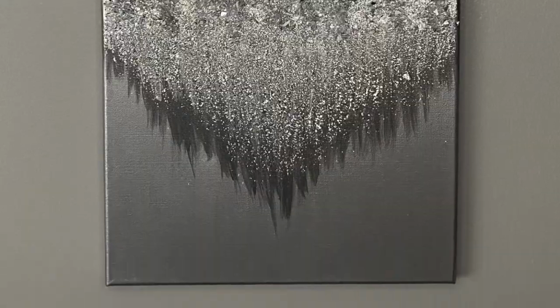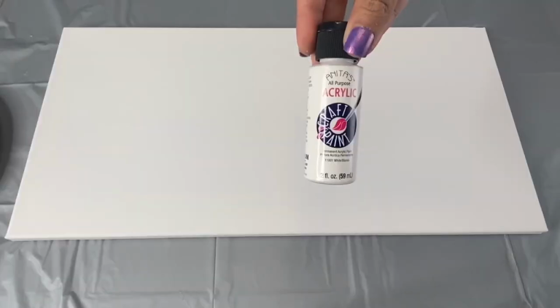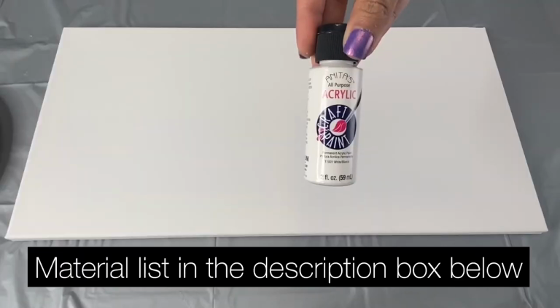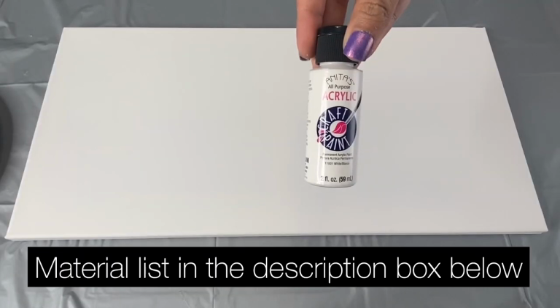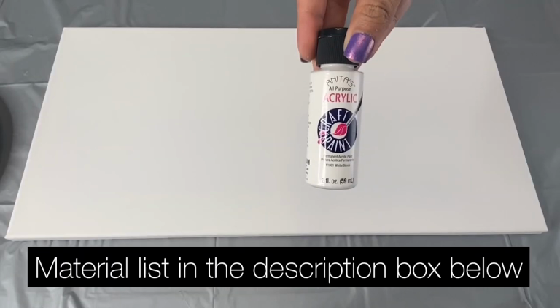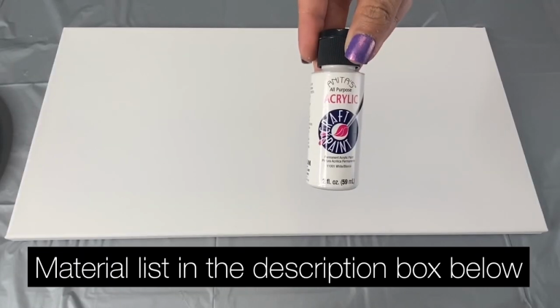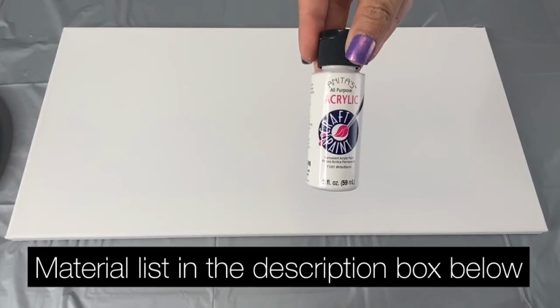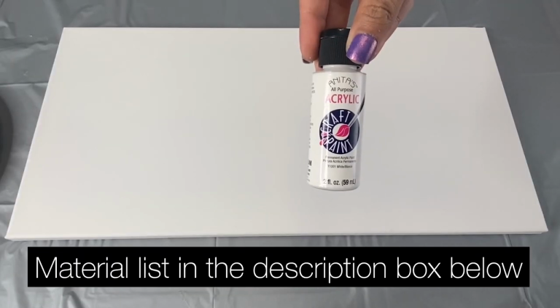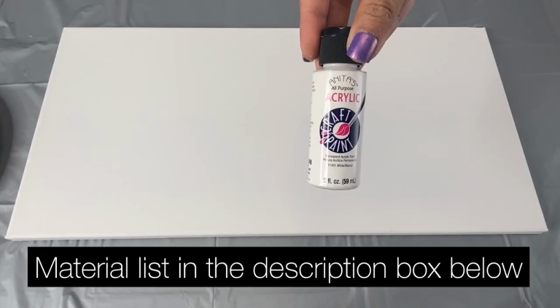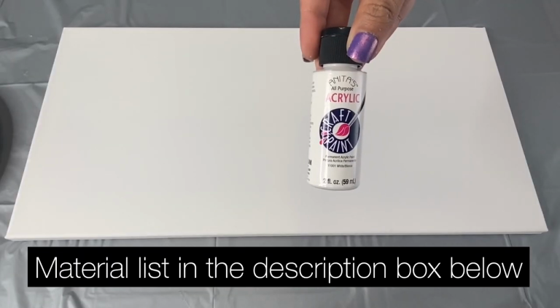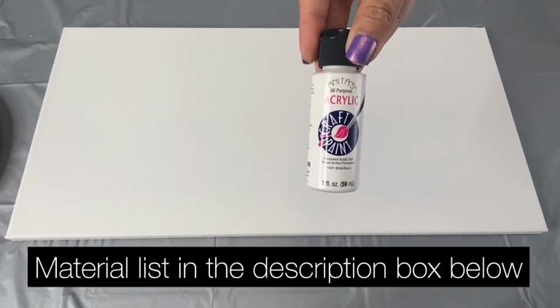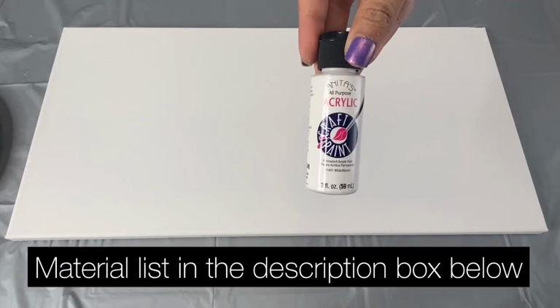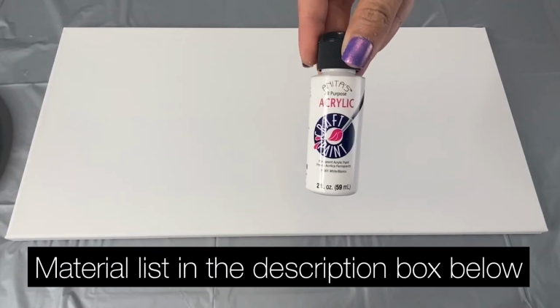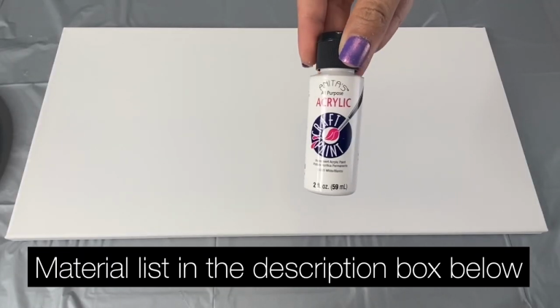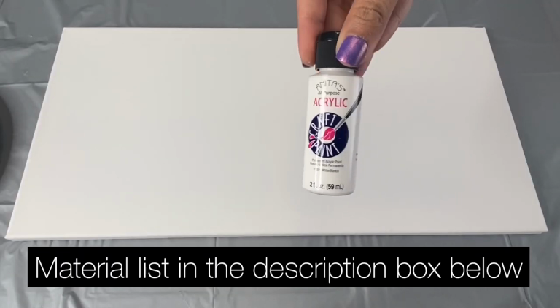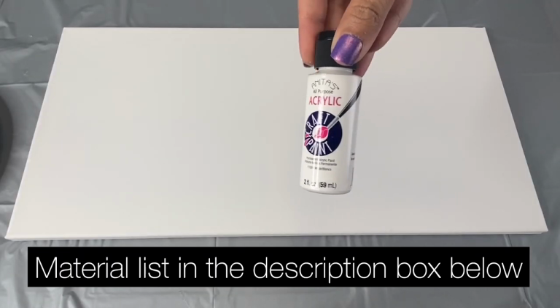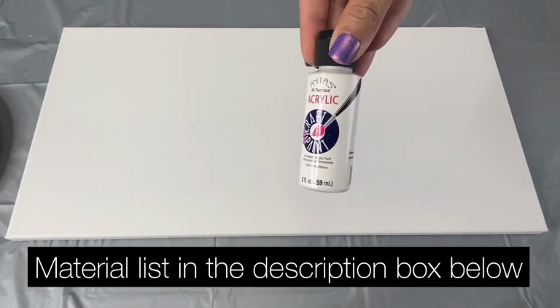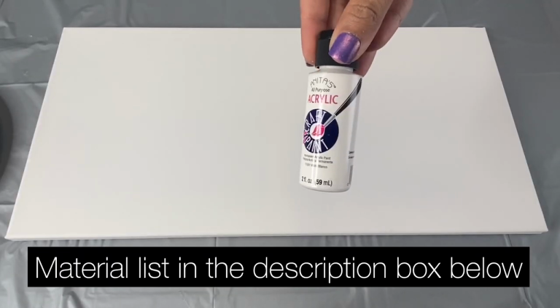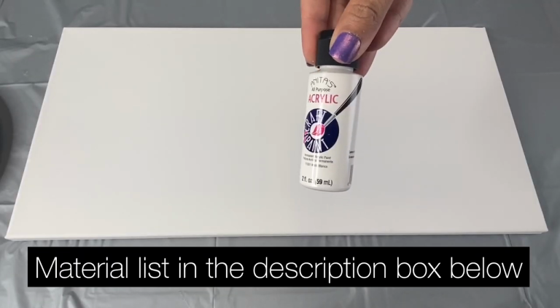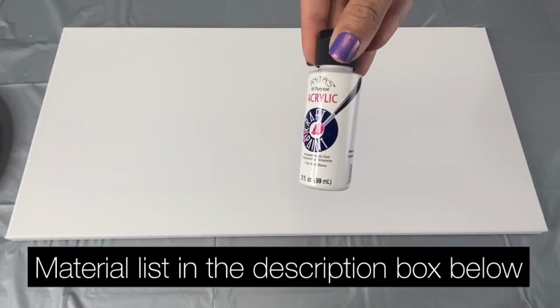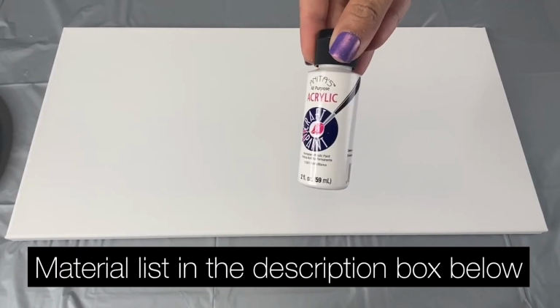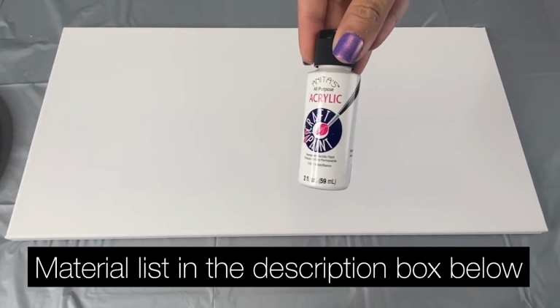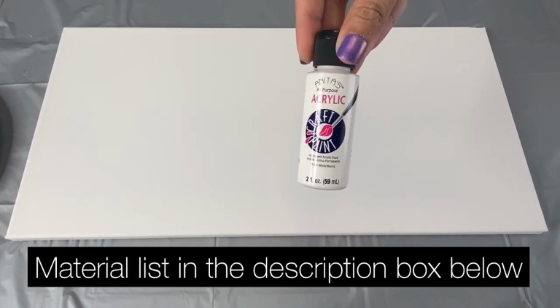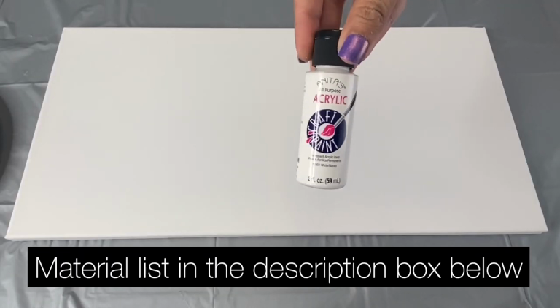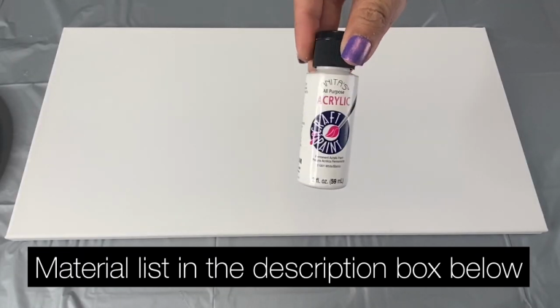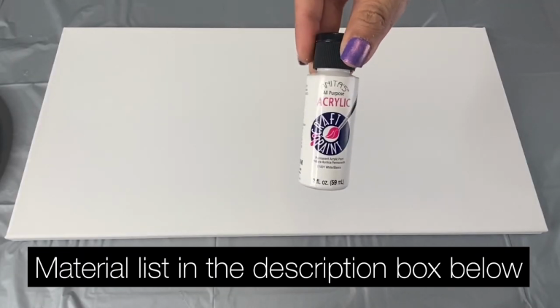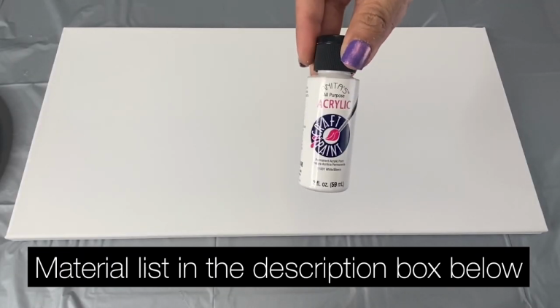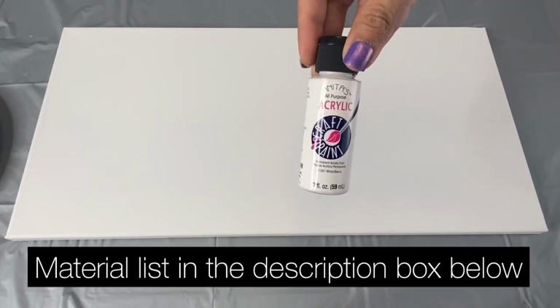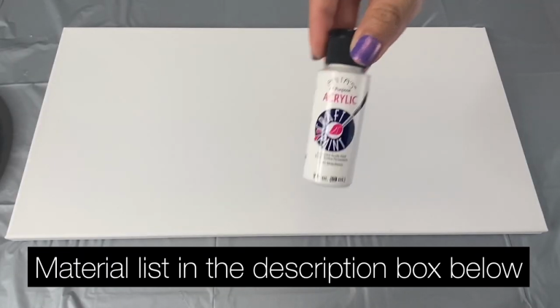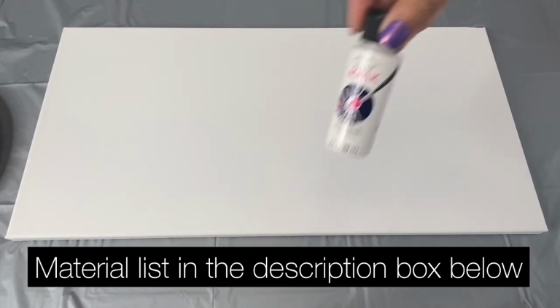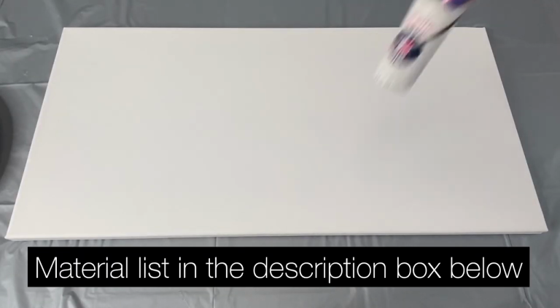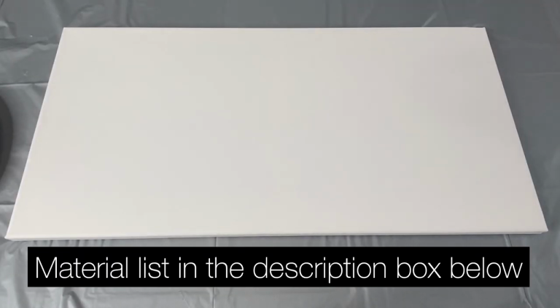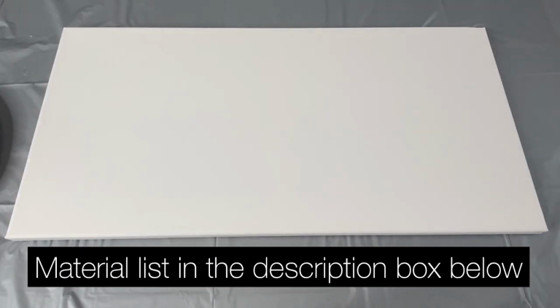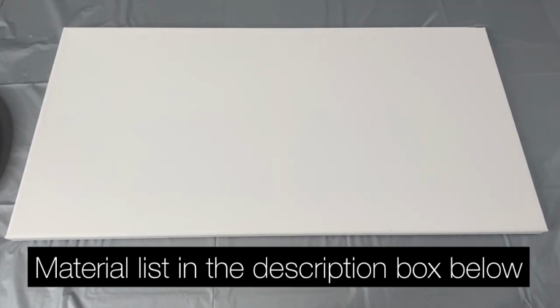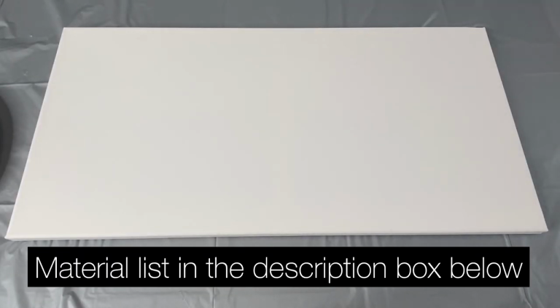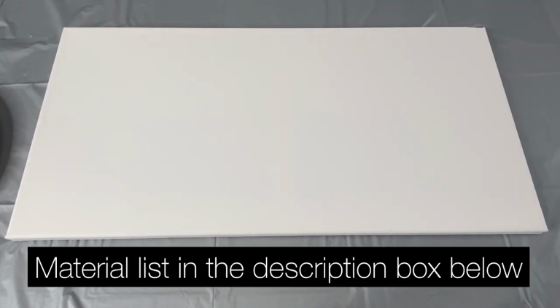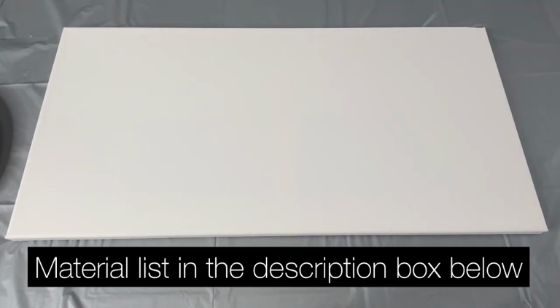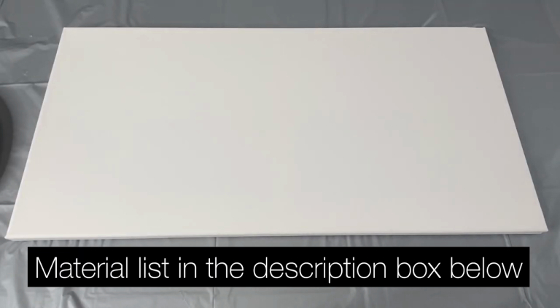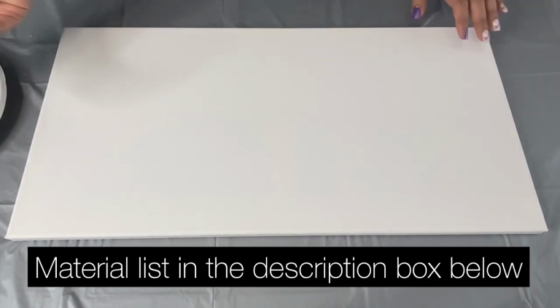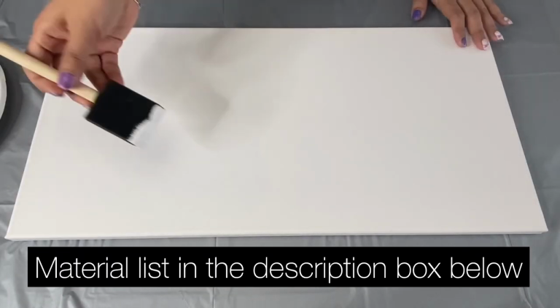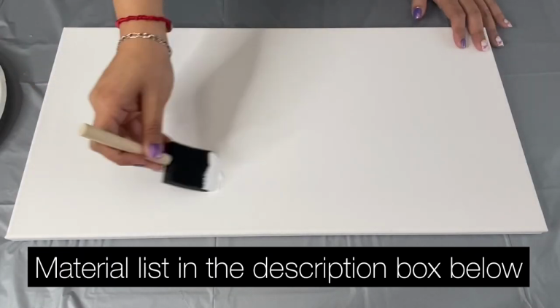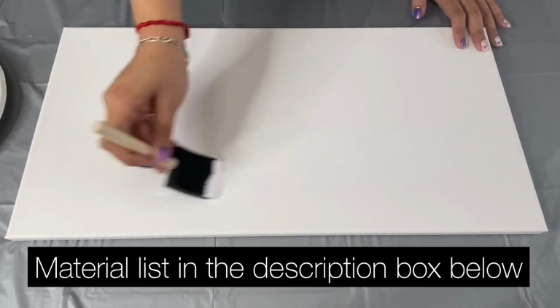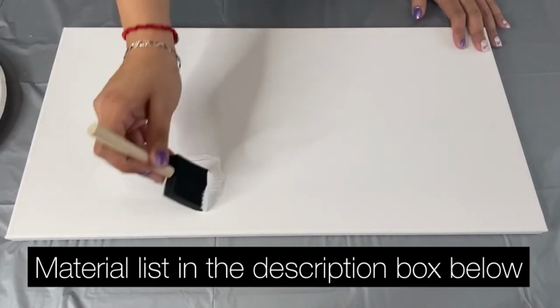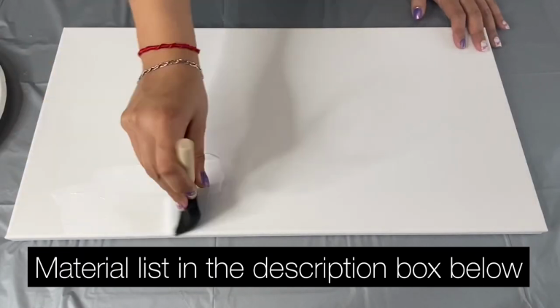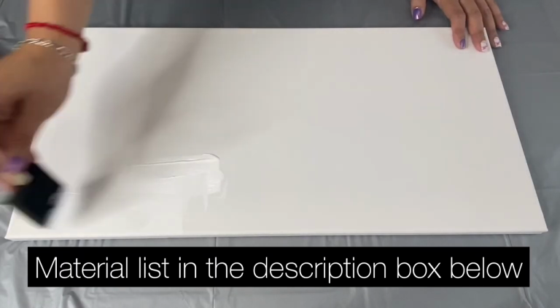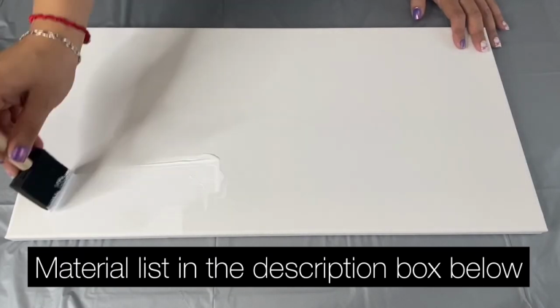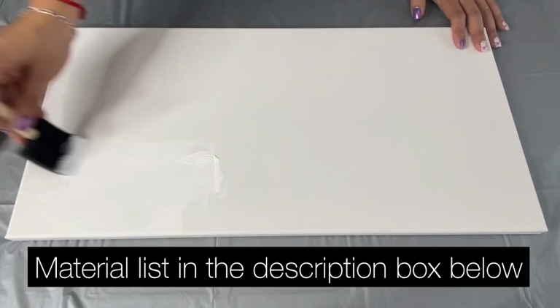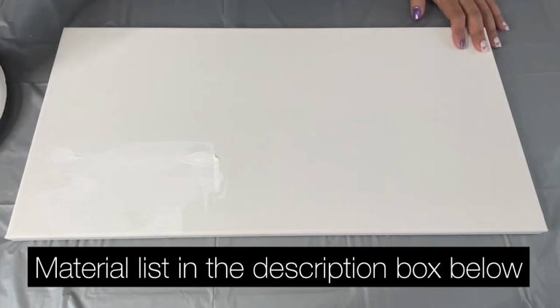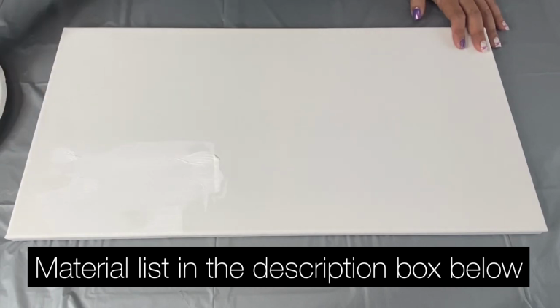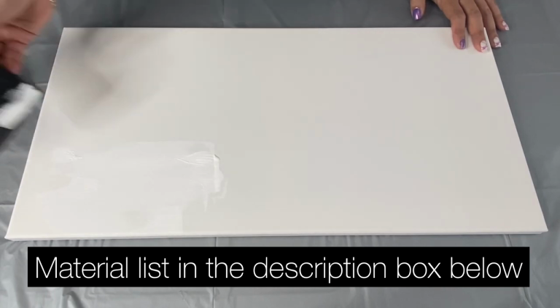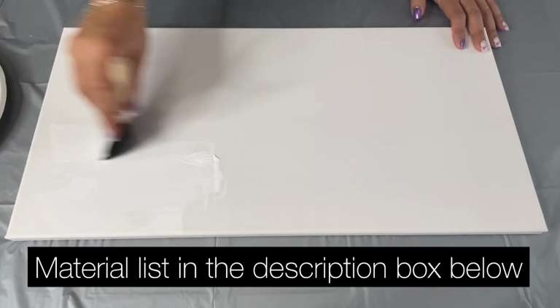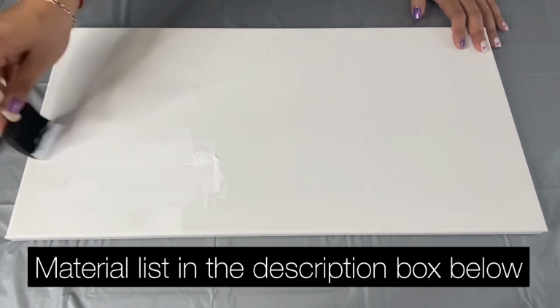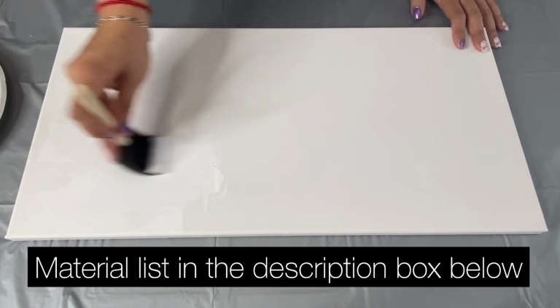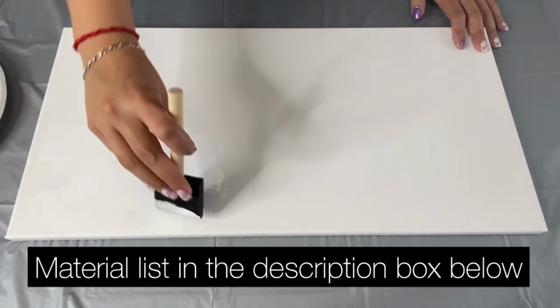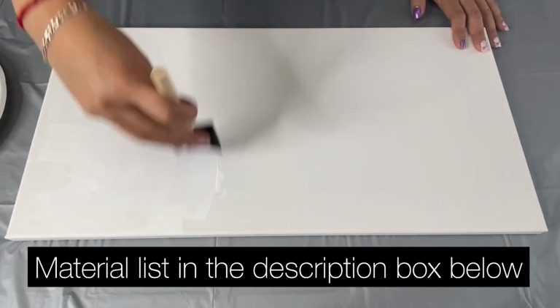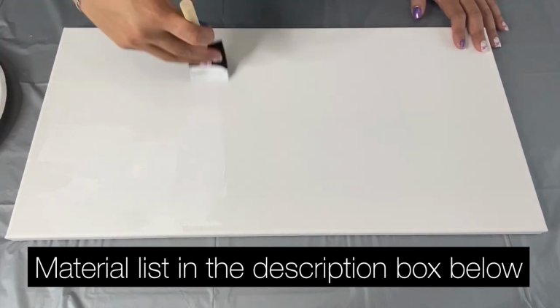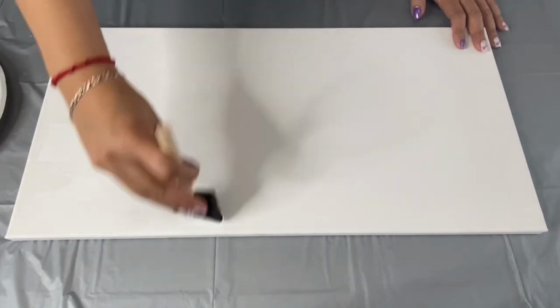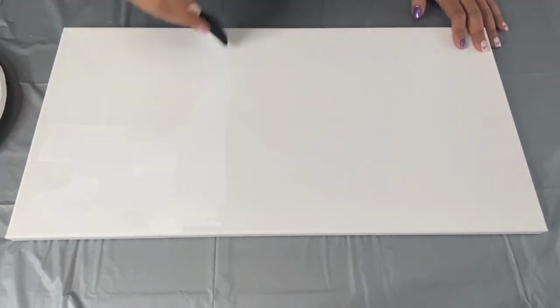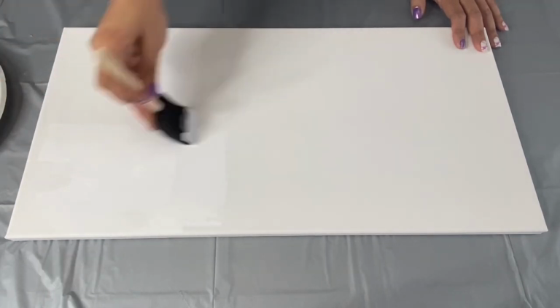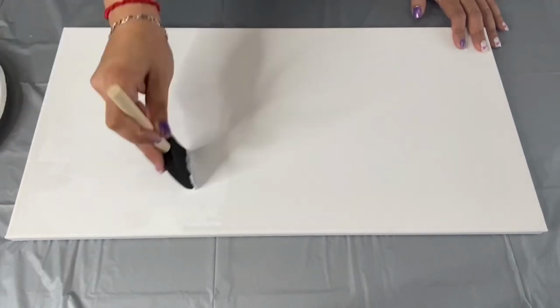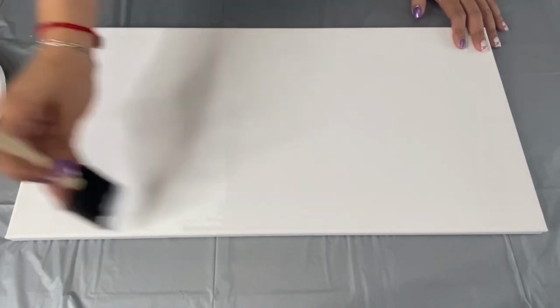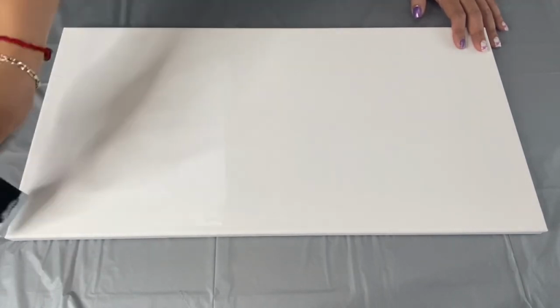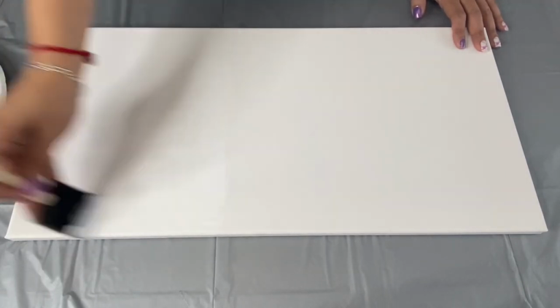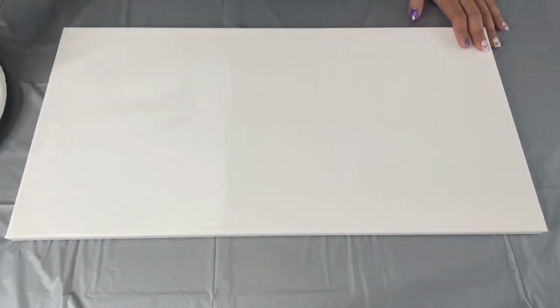I began by painting half of my canvas white. I am using a 12 by 24 inch canvas that I bought at Hobby Lobby.